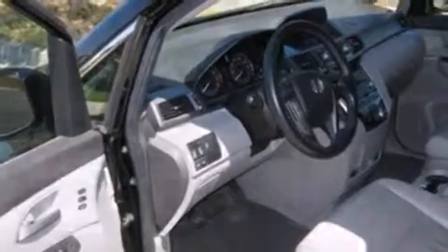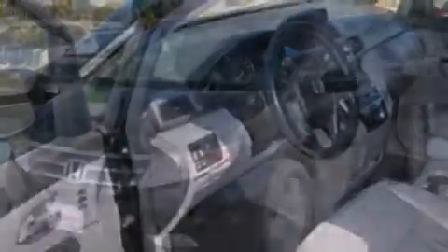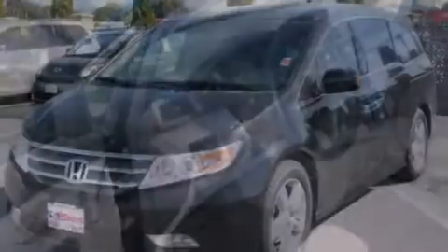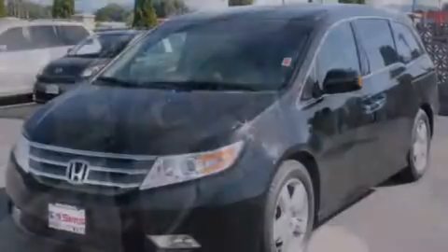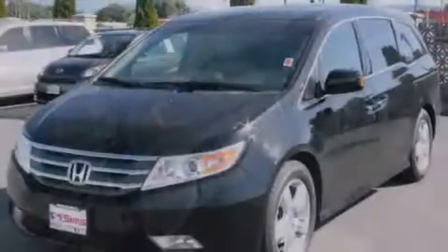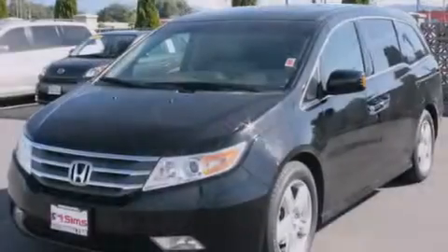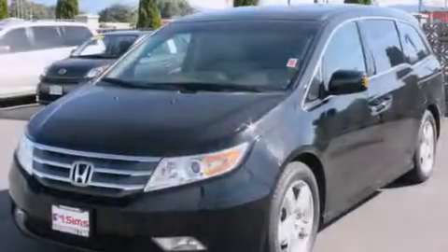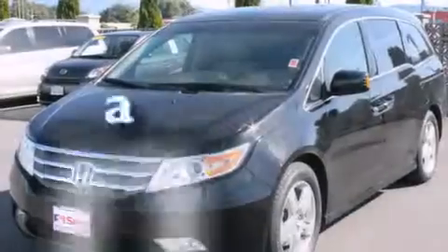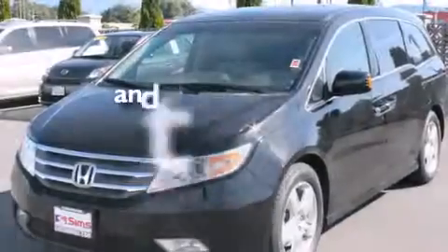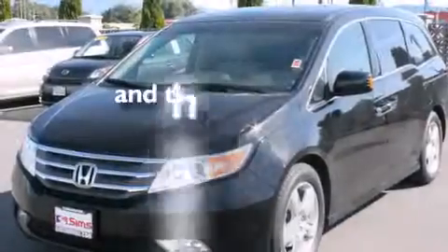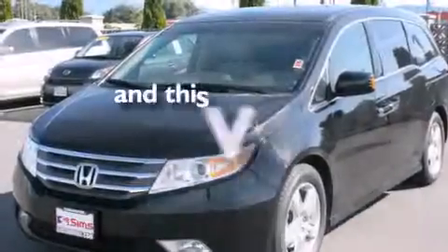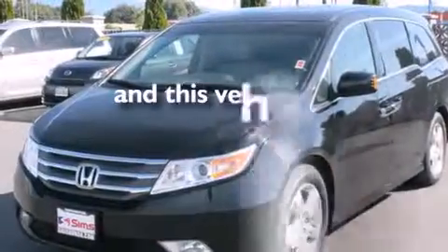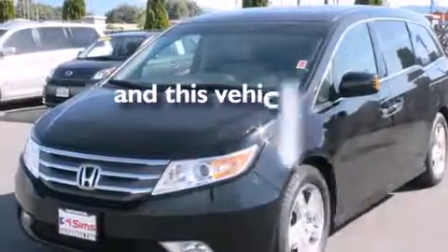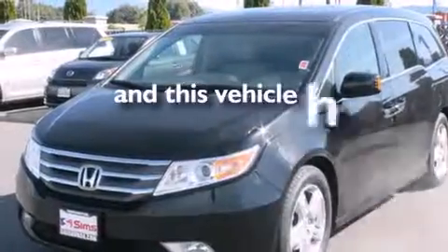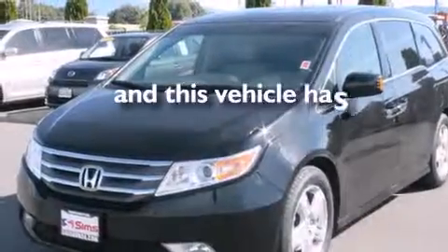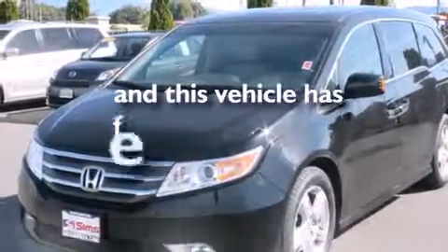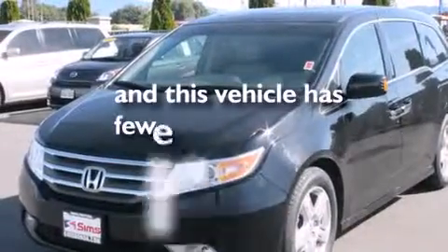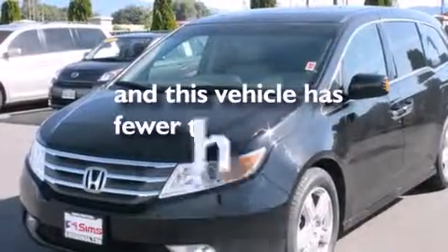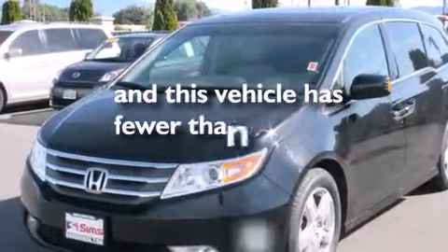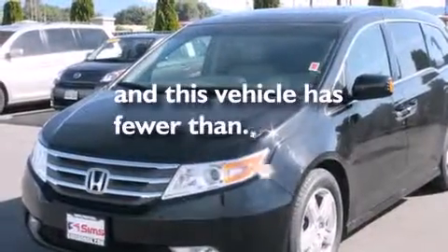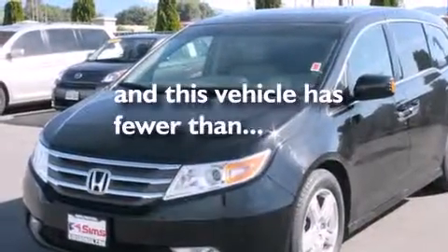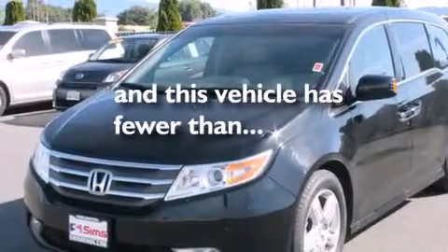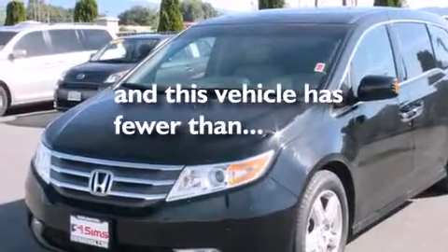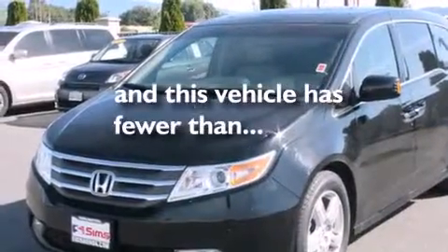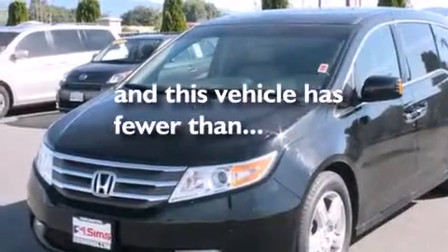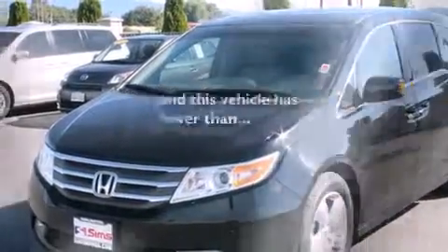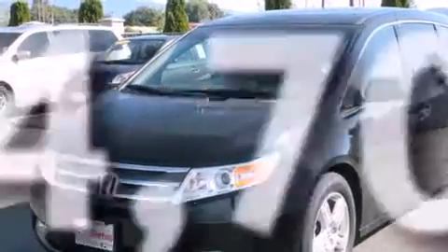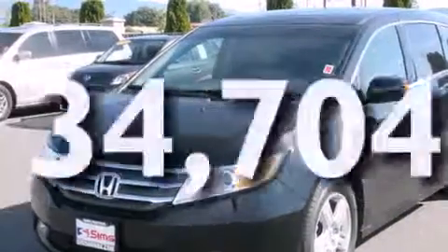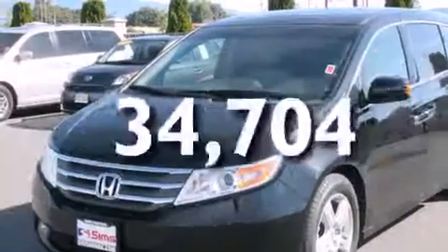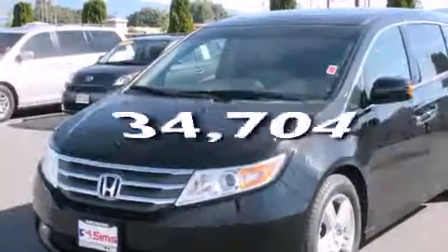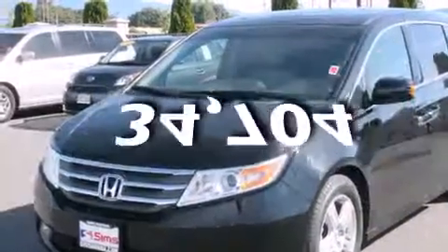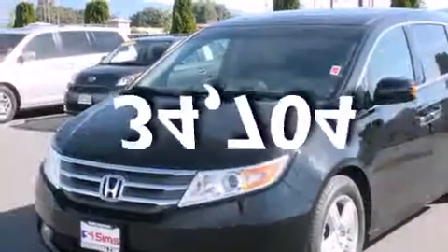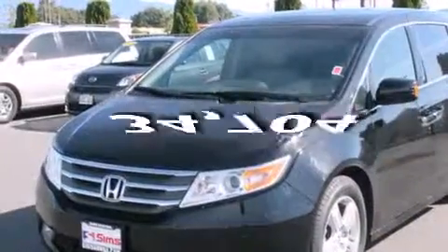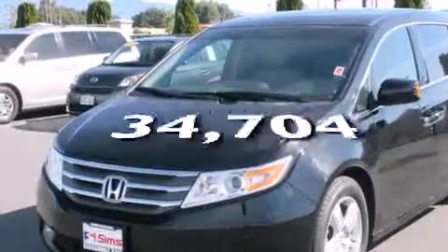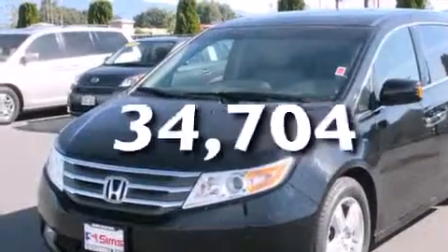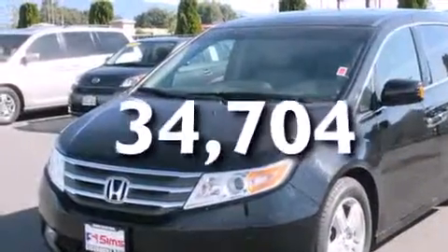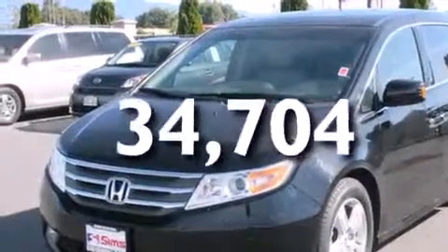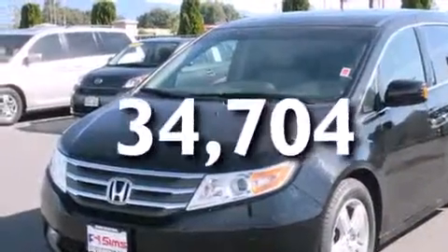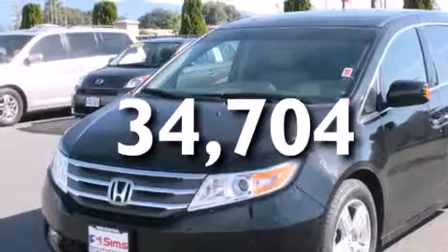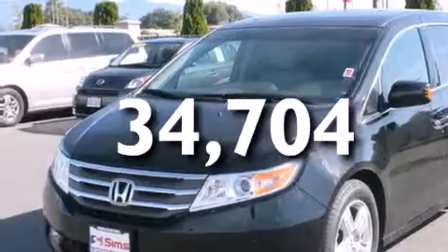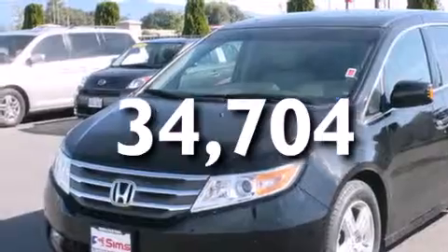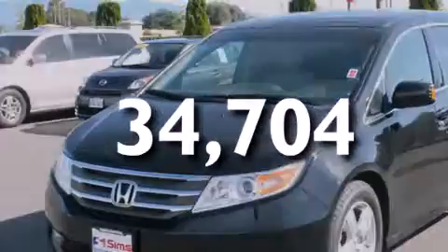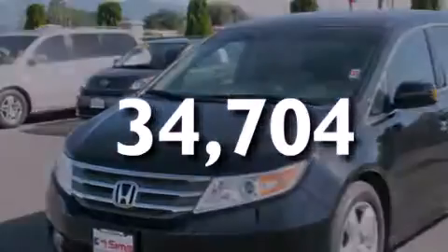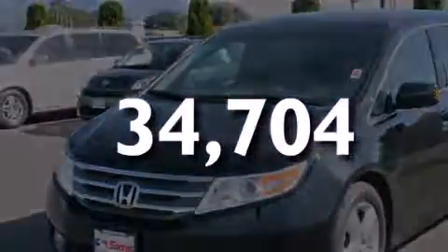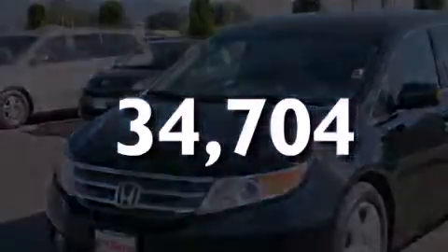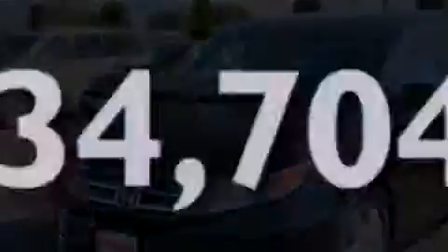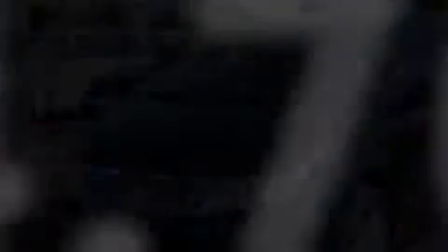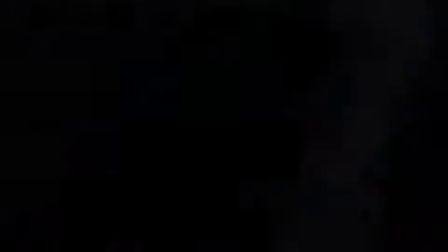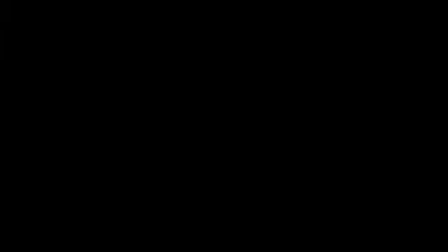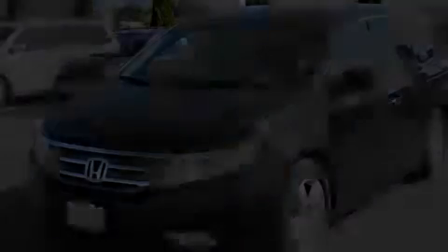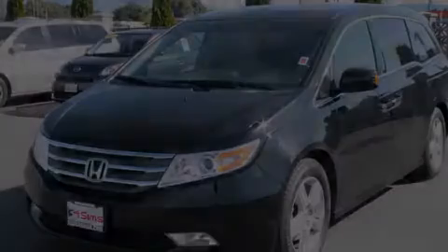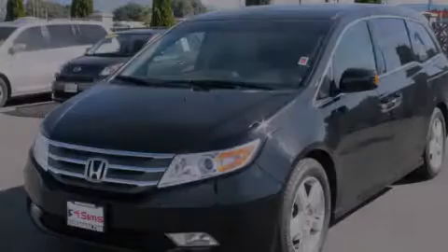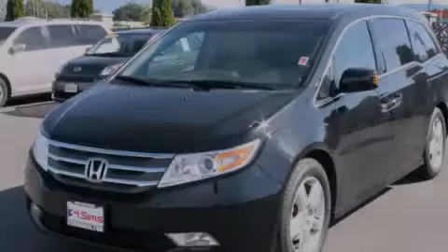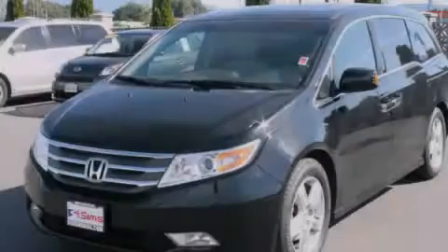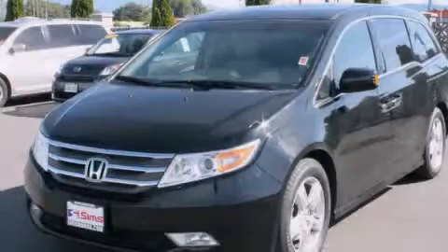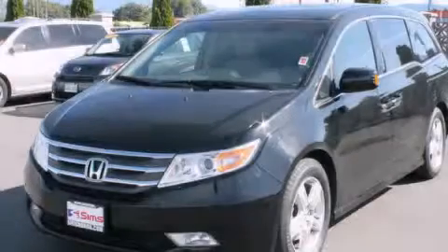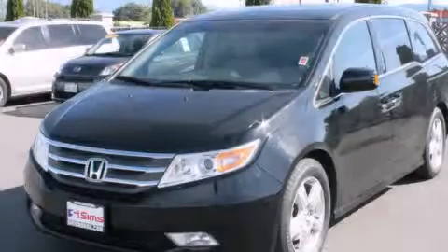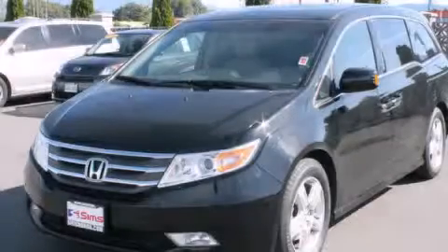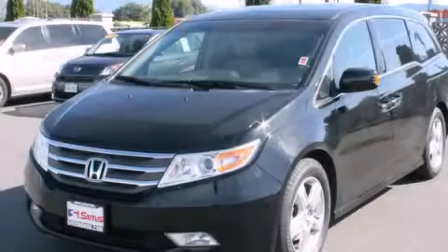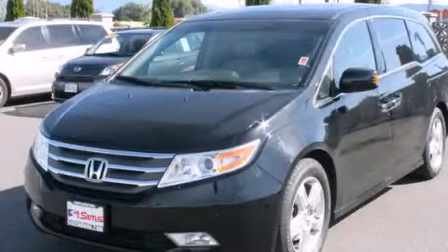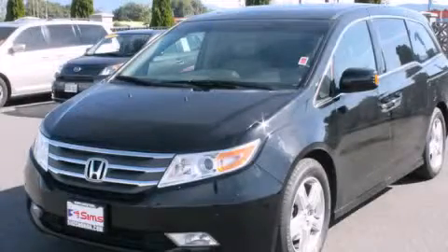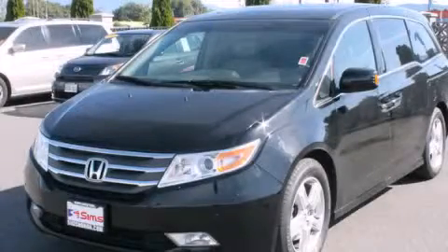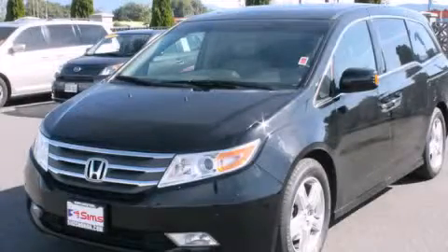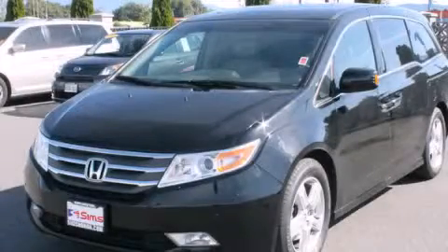This vehicle has fewer than 35,000 miles on the odometer. We invite you to contact us today to learn more about this vehicle.